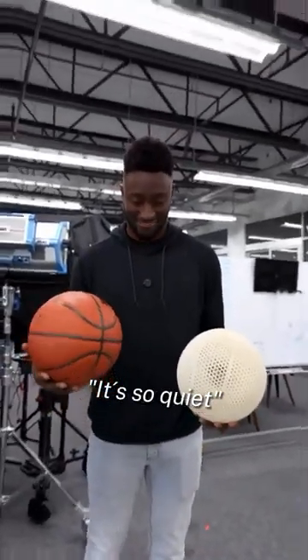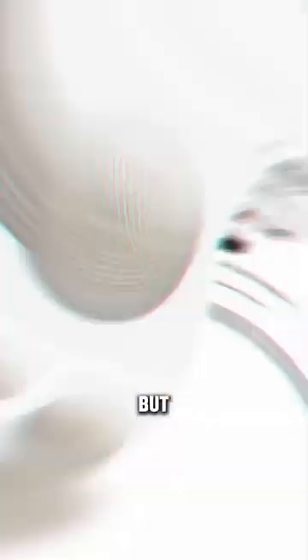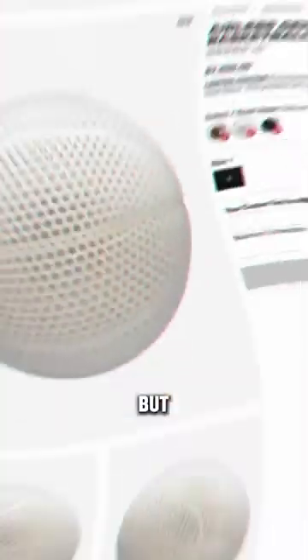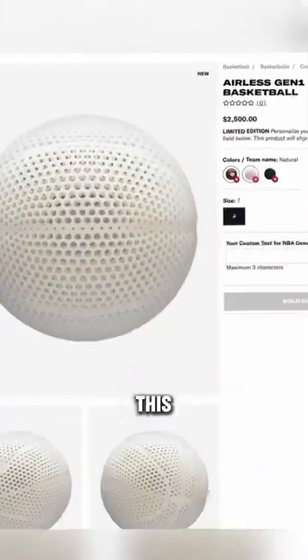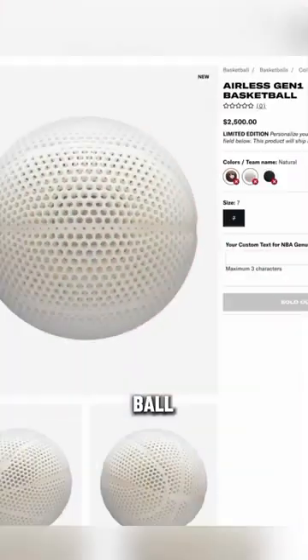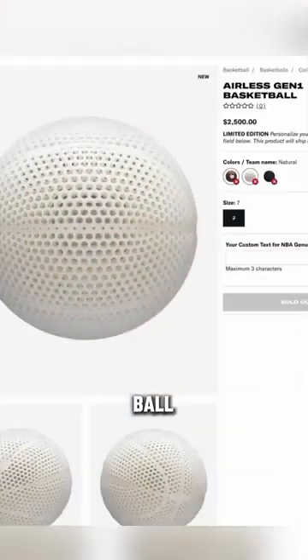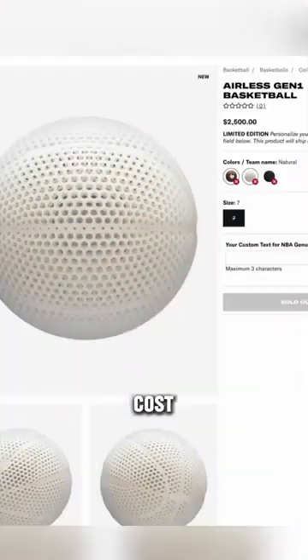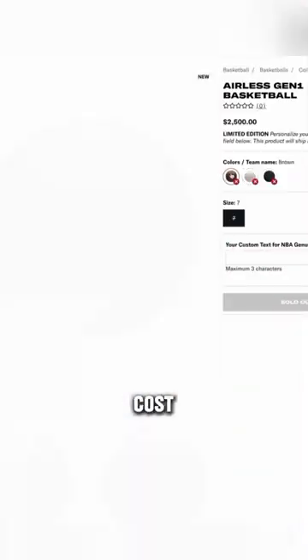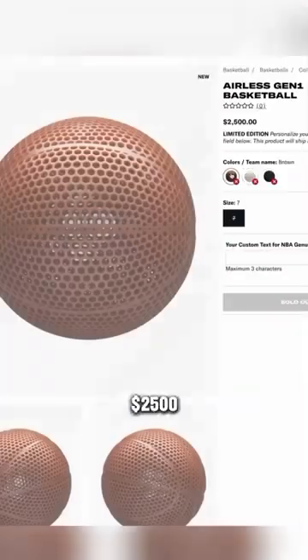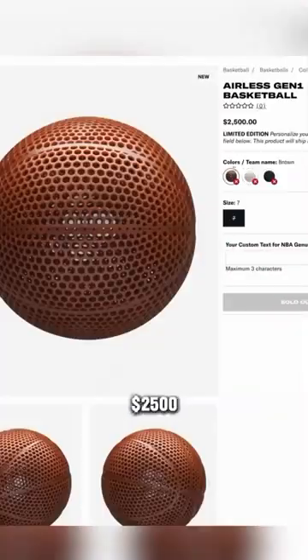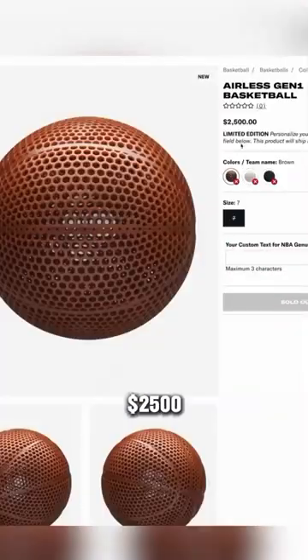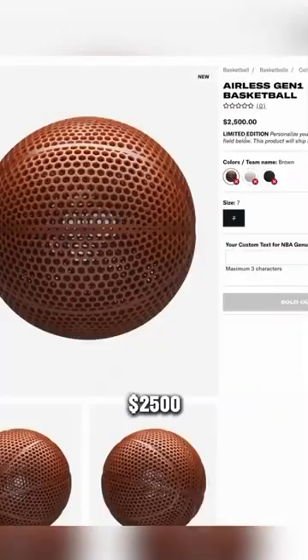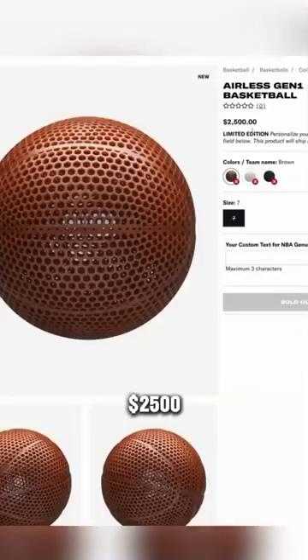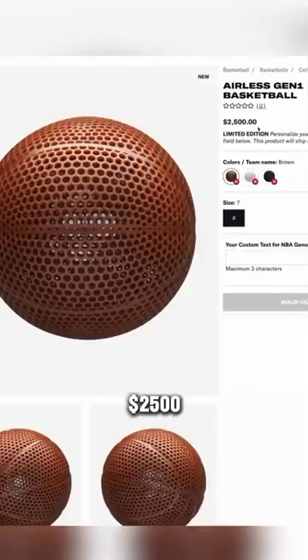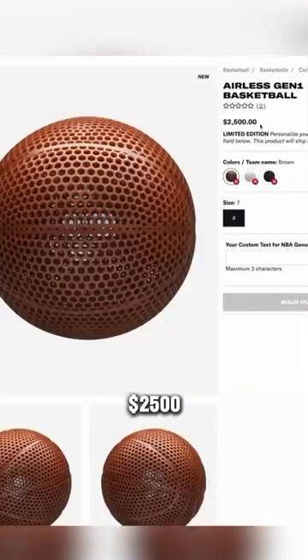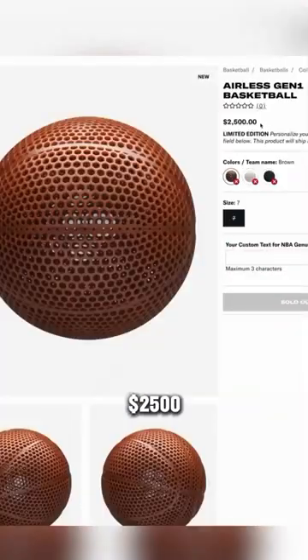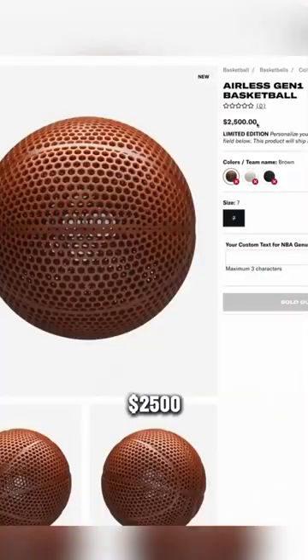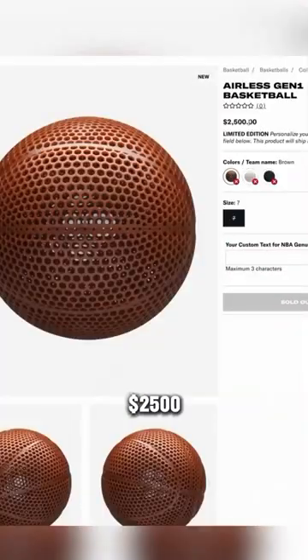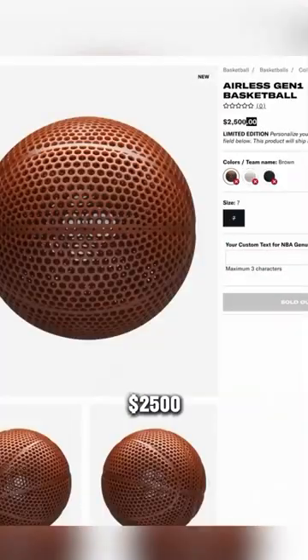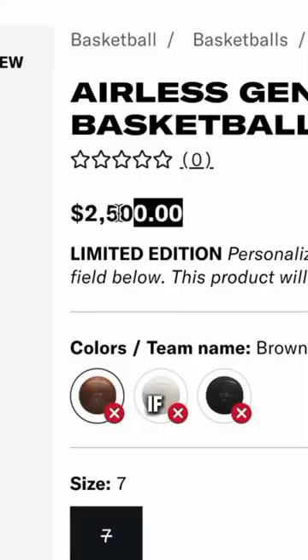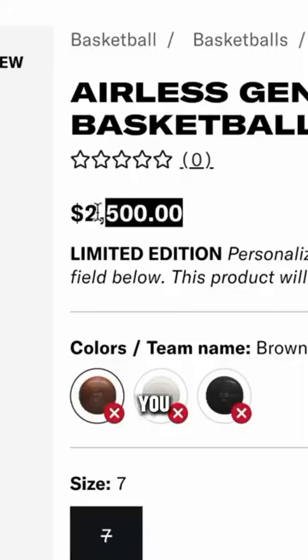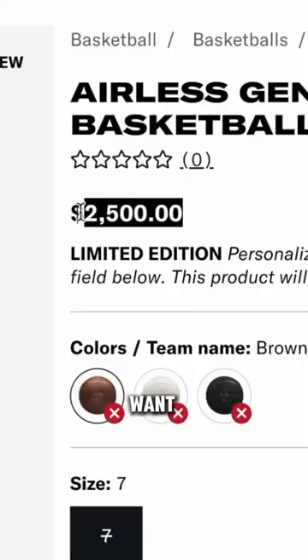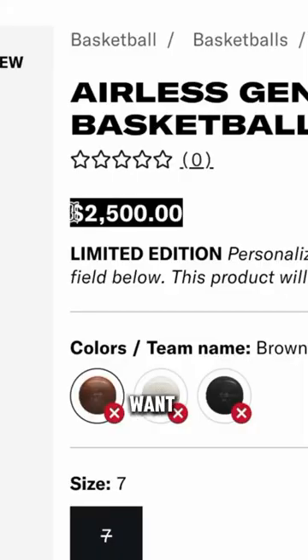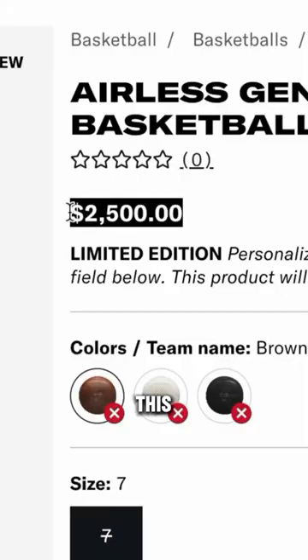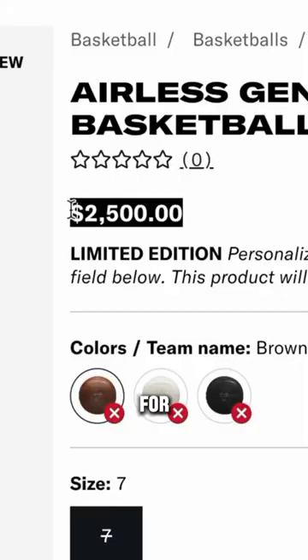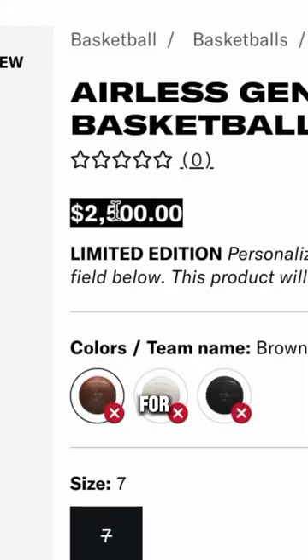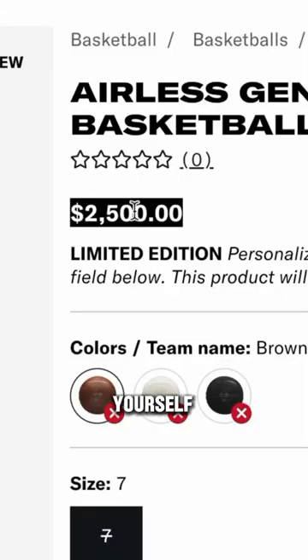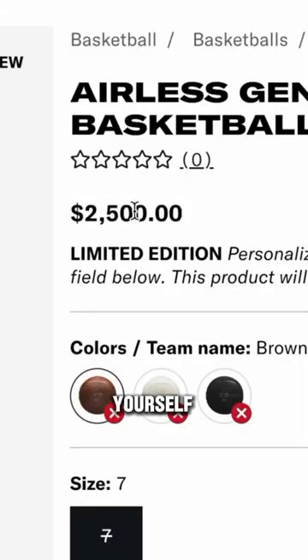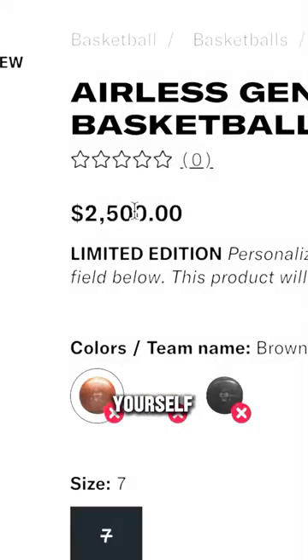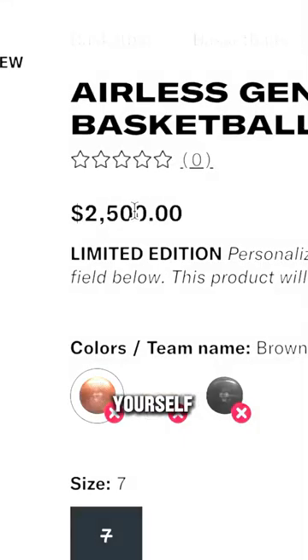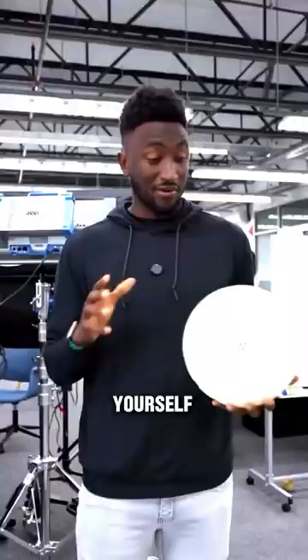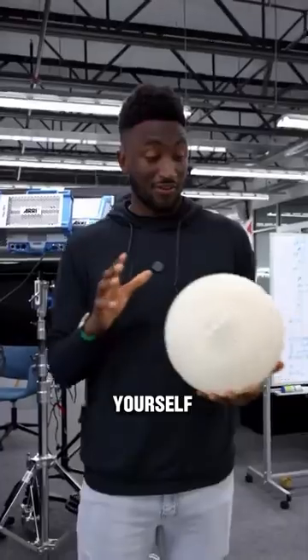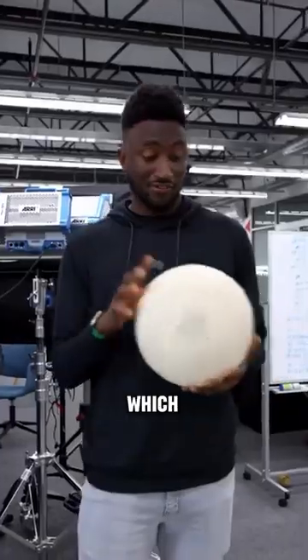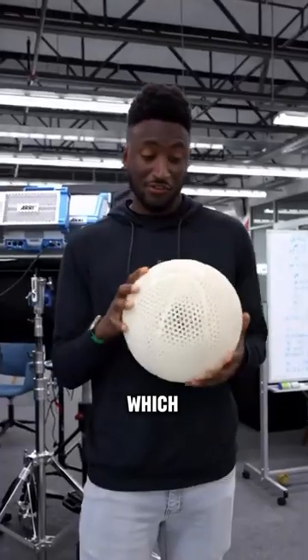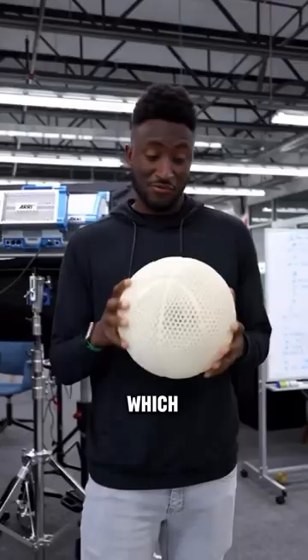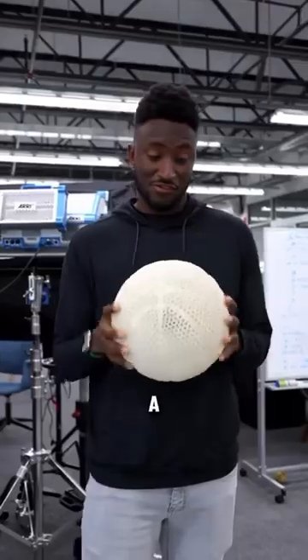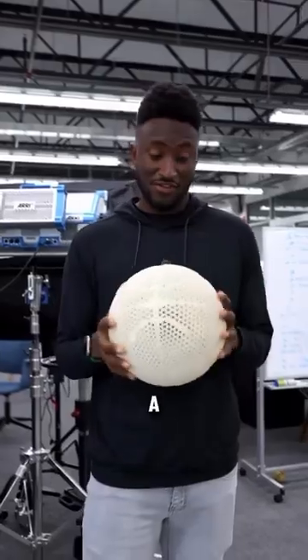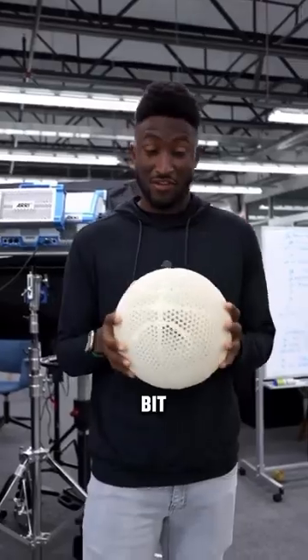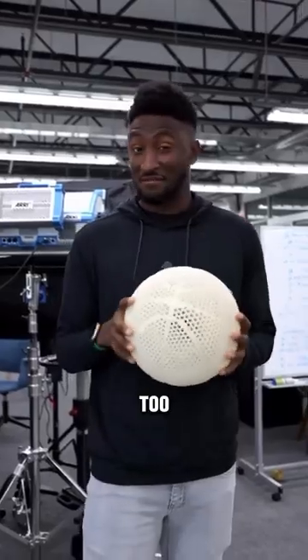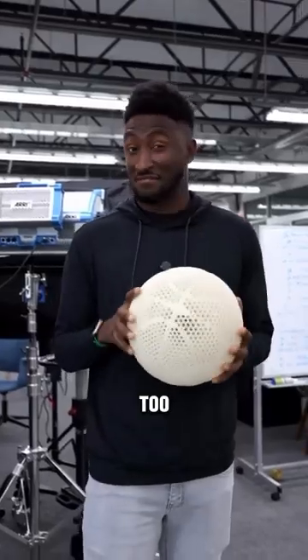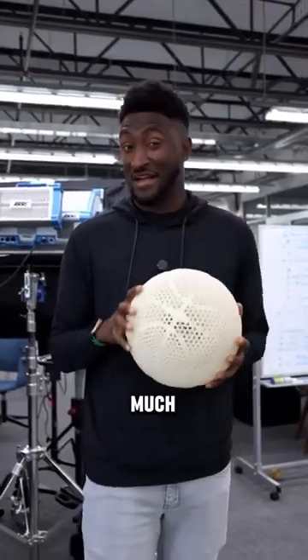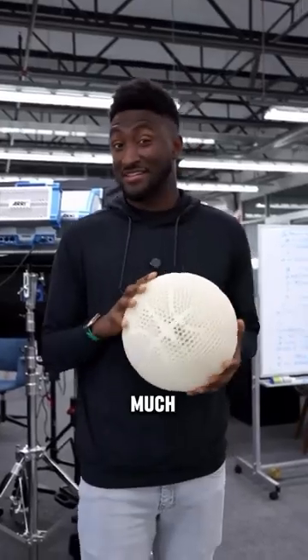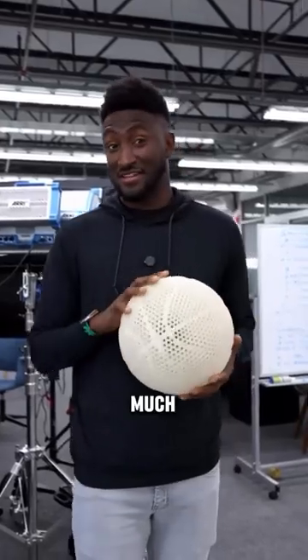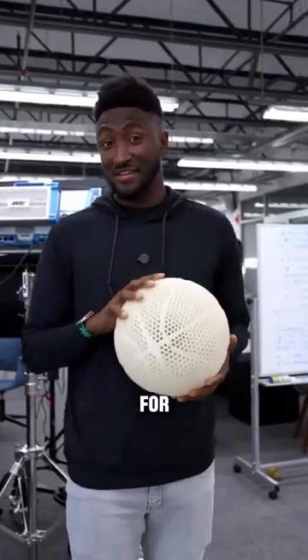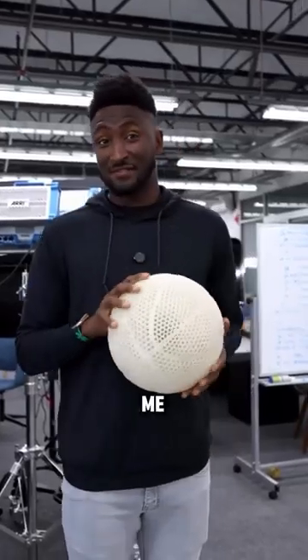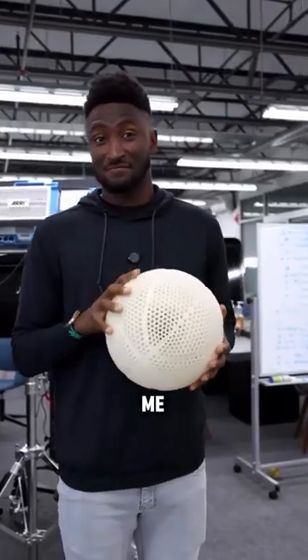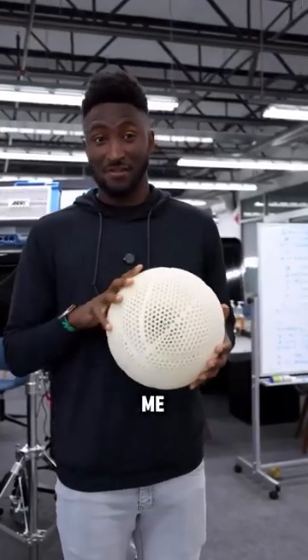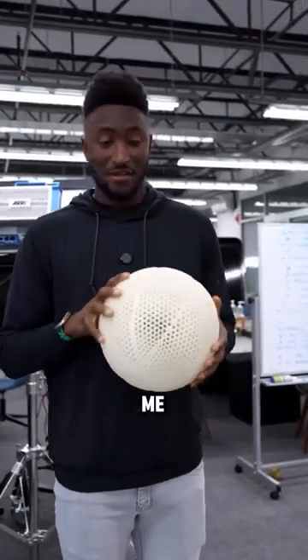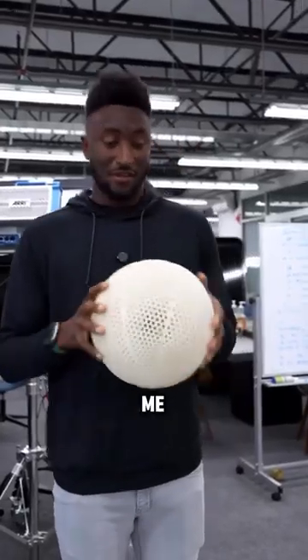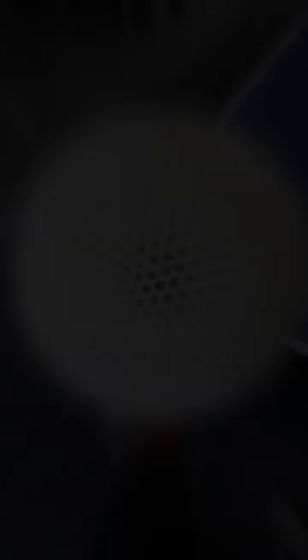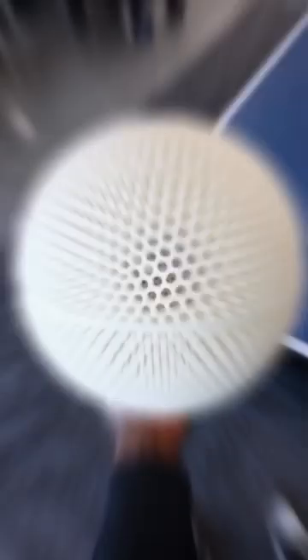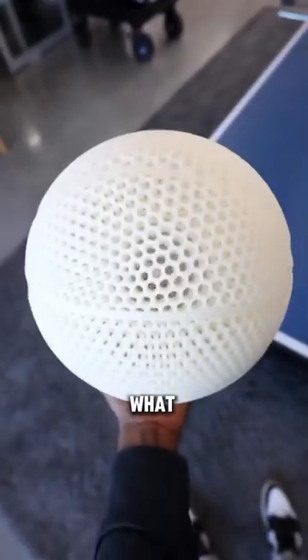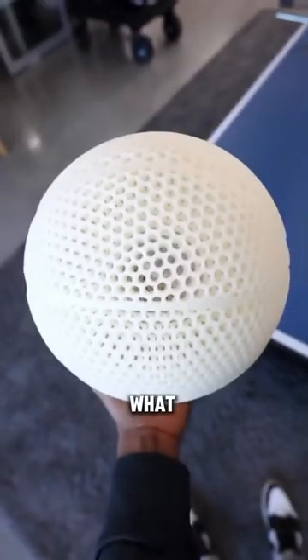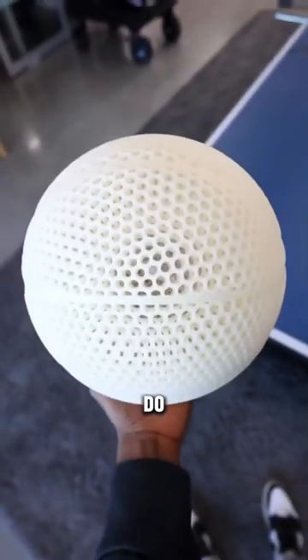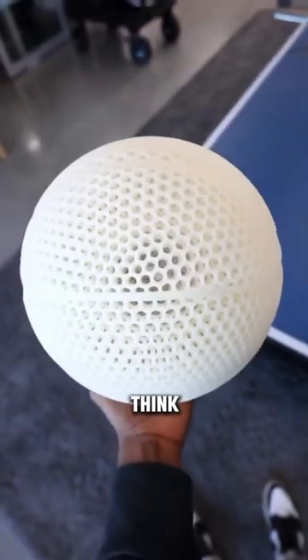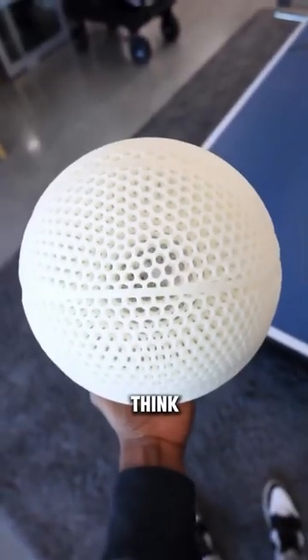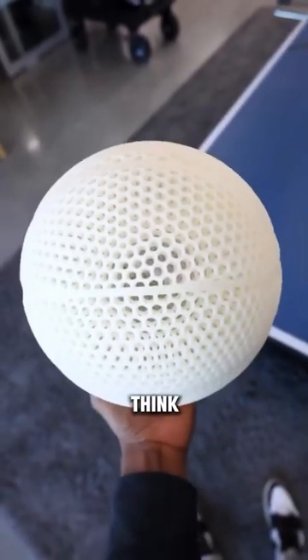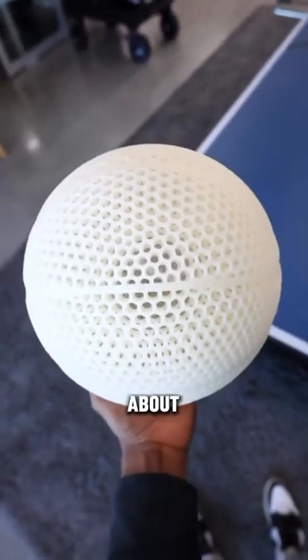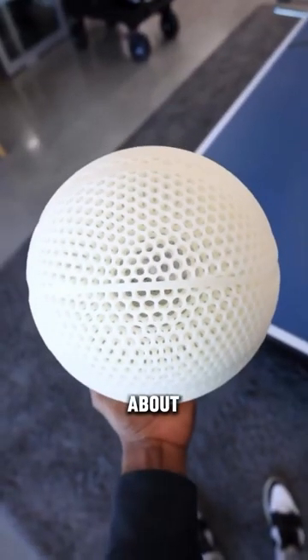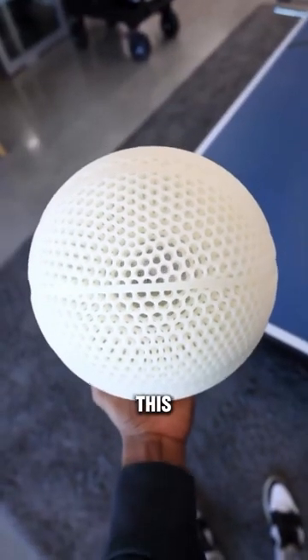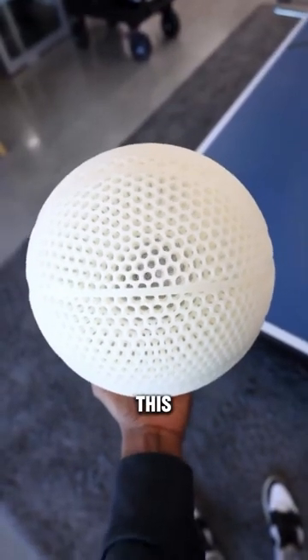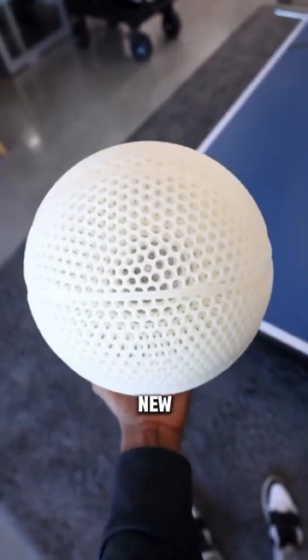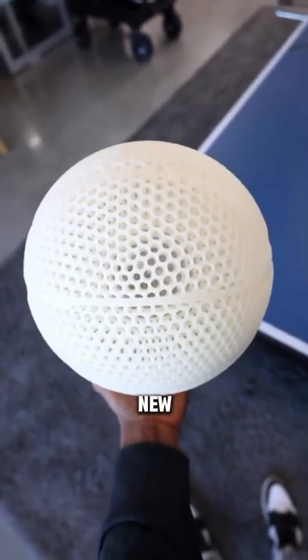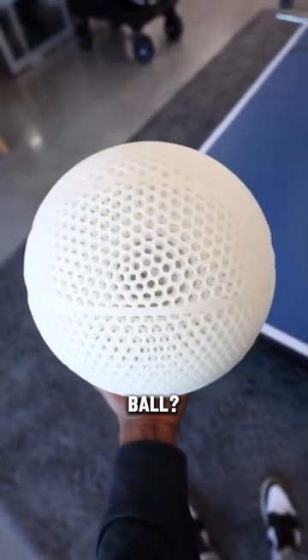But this ball costs $2,500 if you want this for yourself, which is a bit too much for me. What do you think about this new ball?